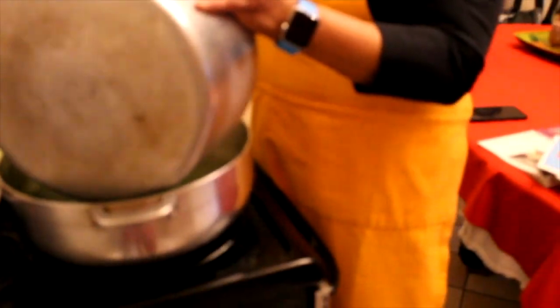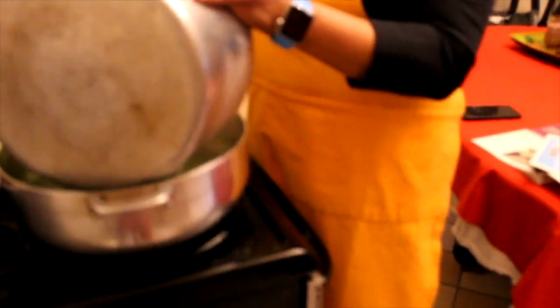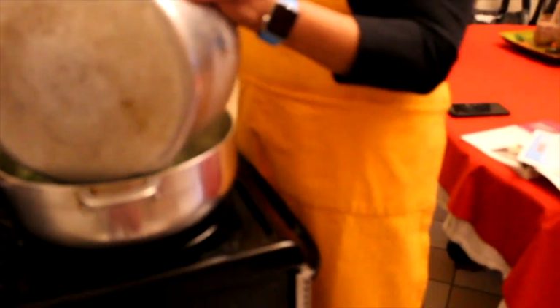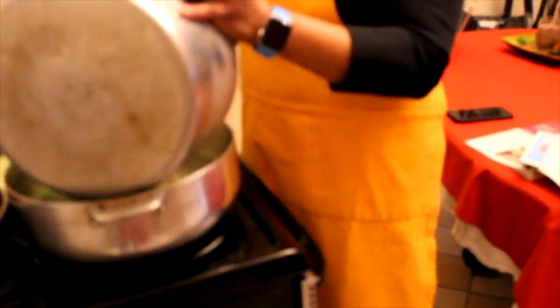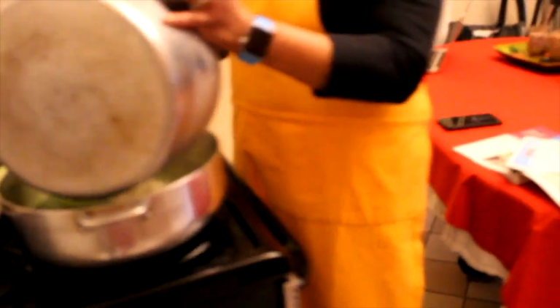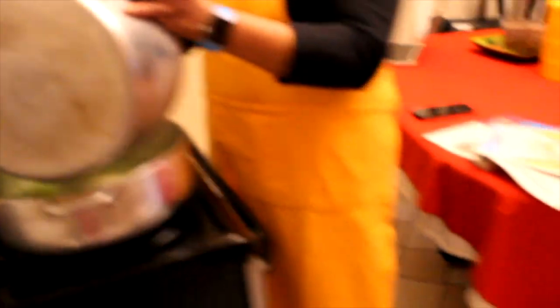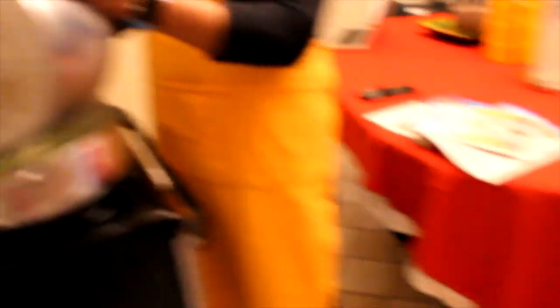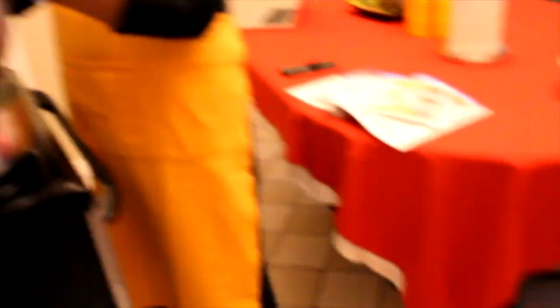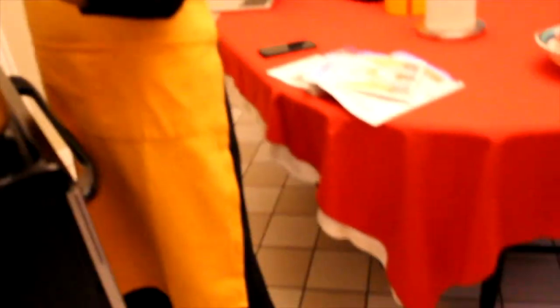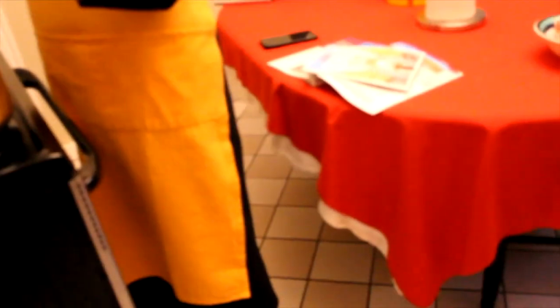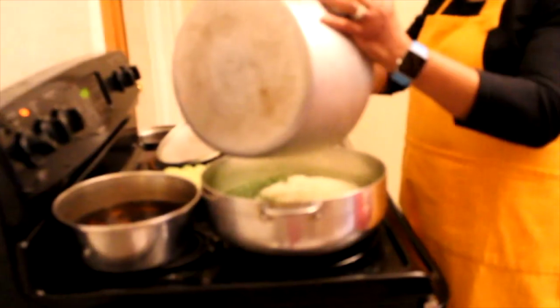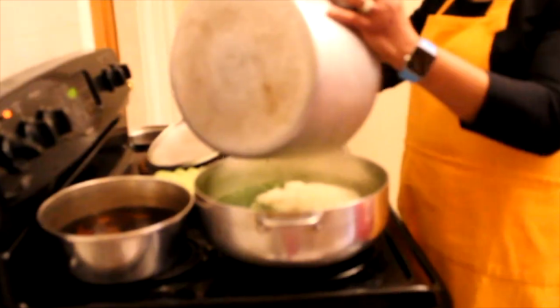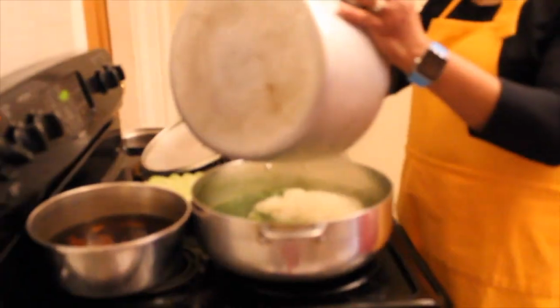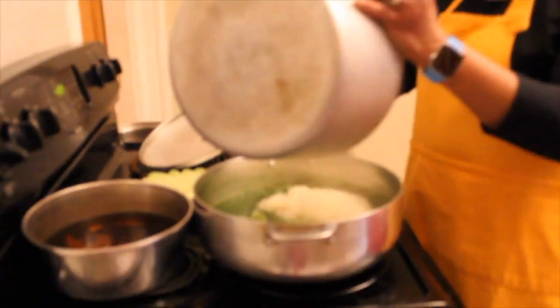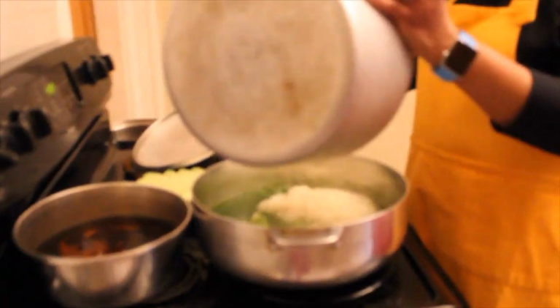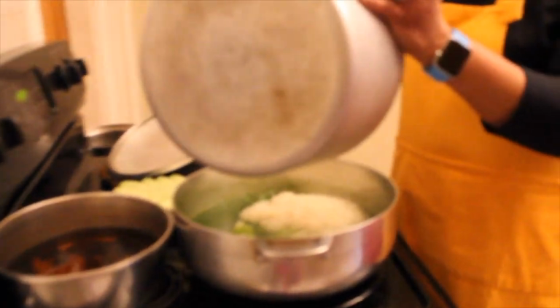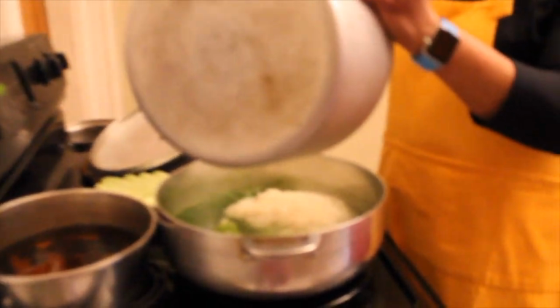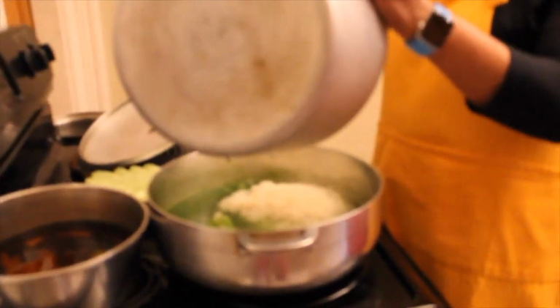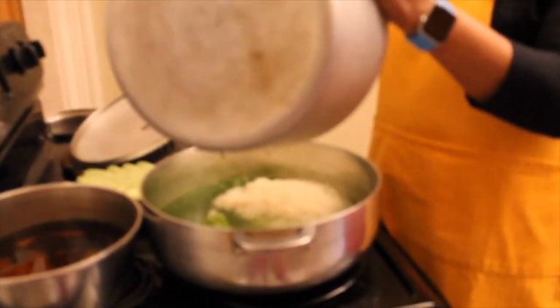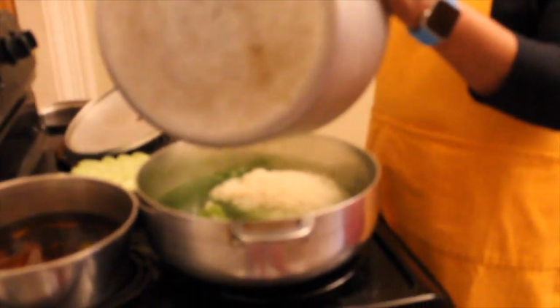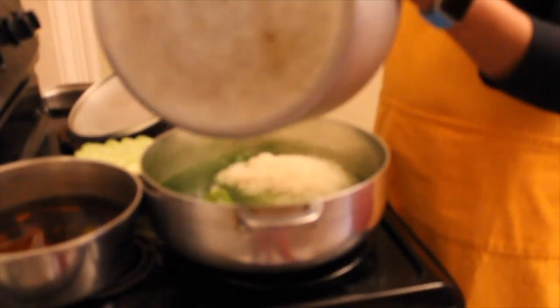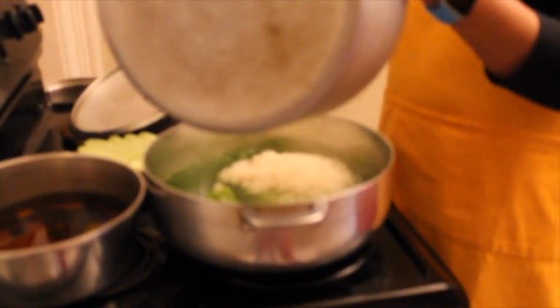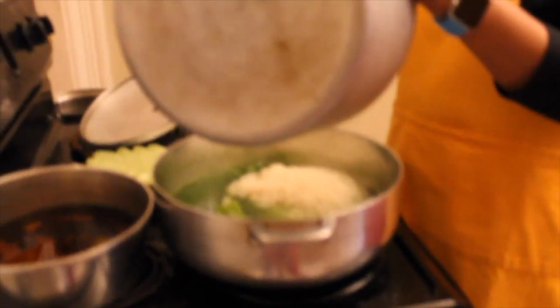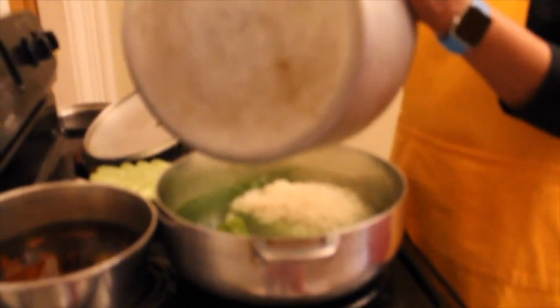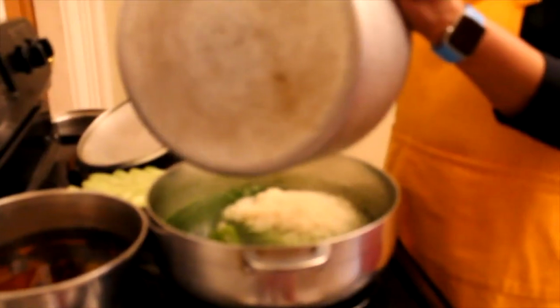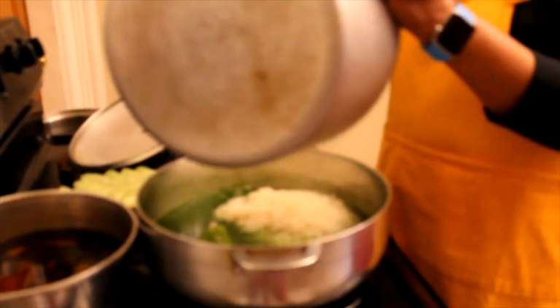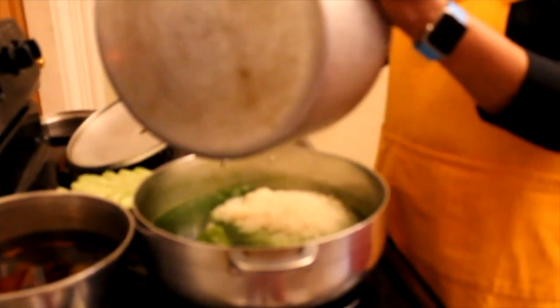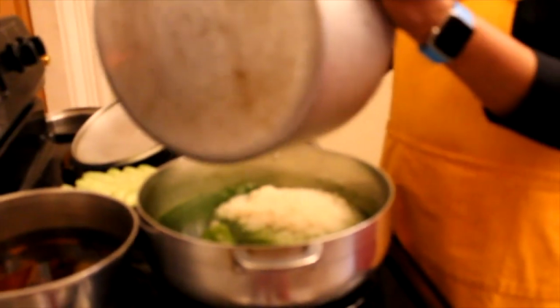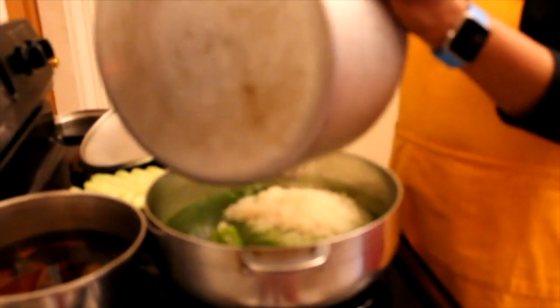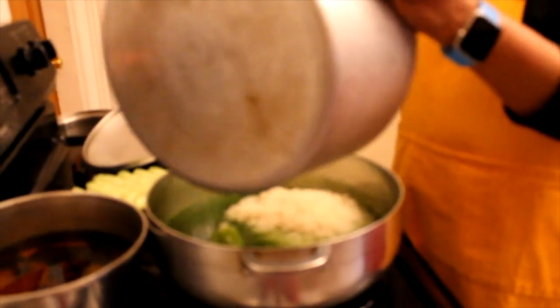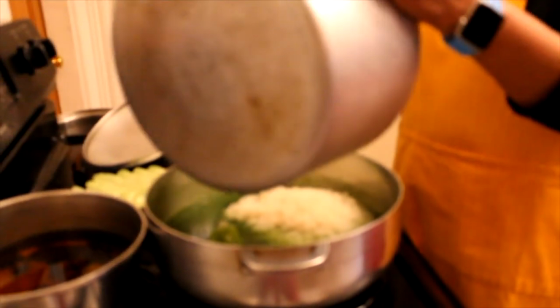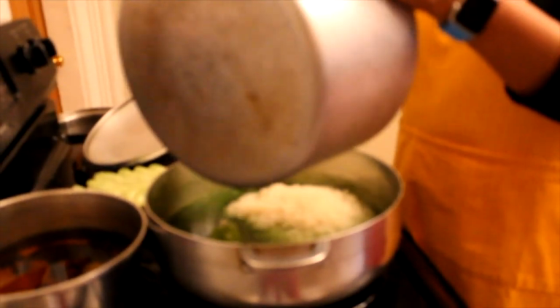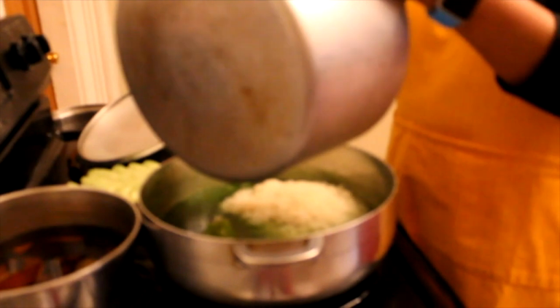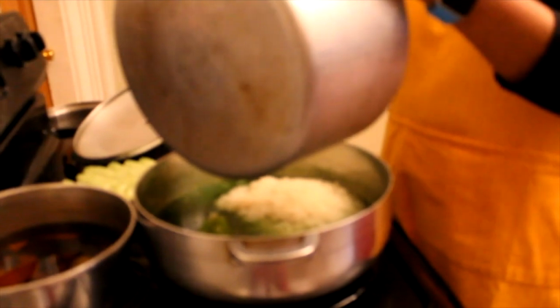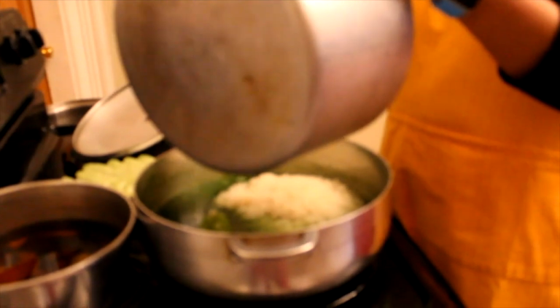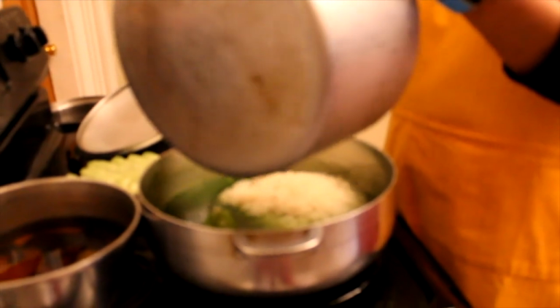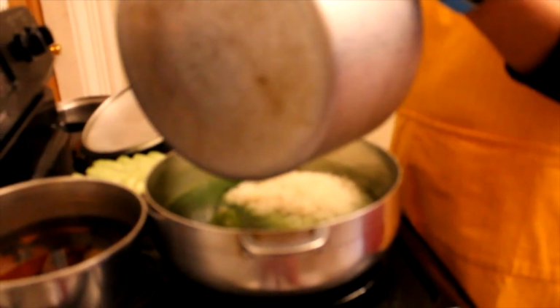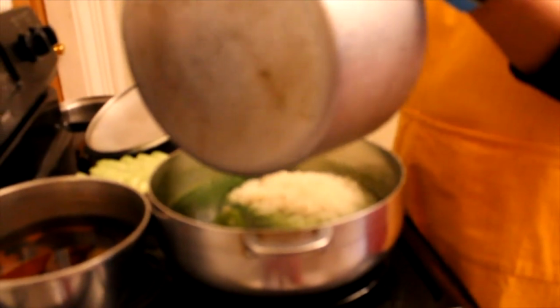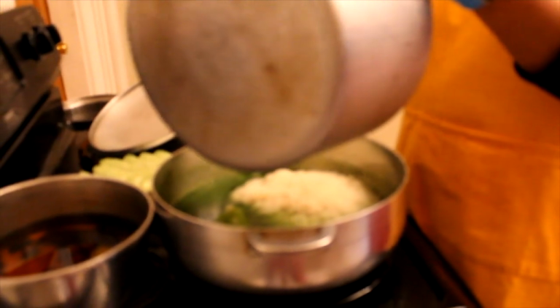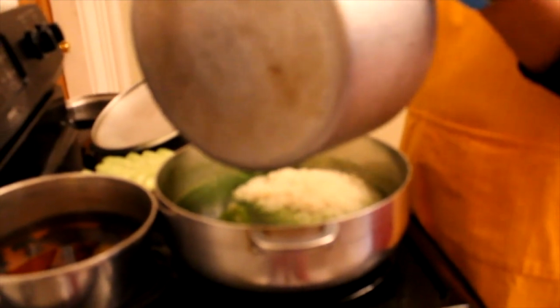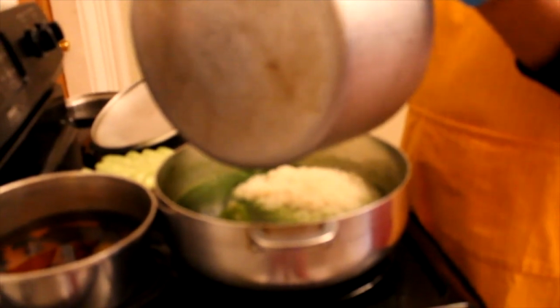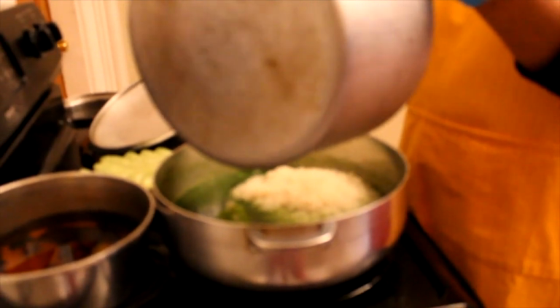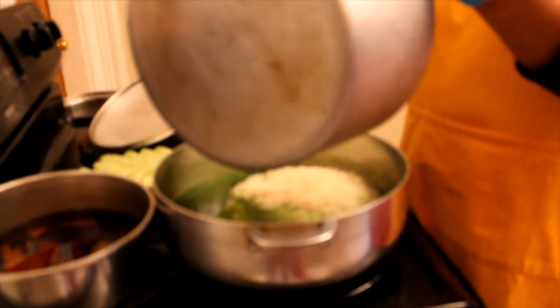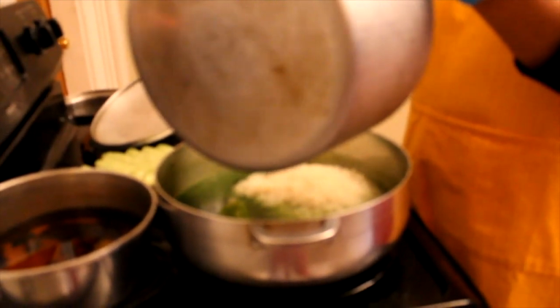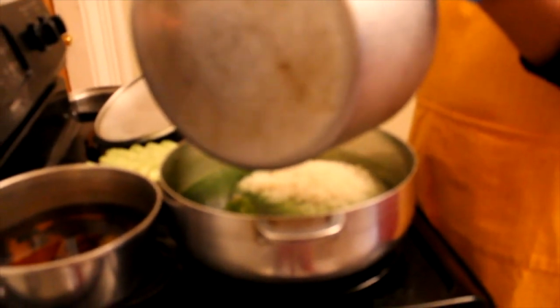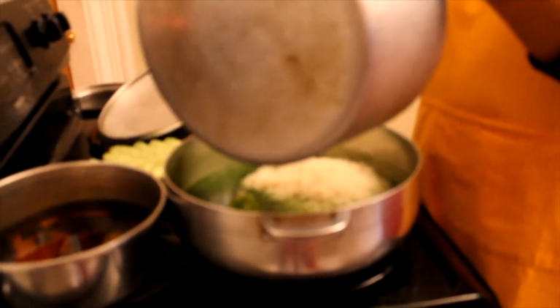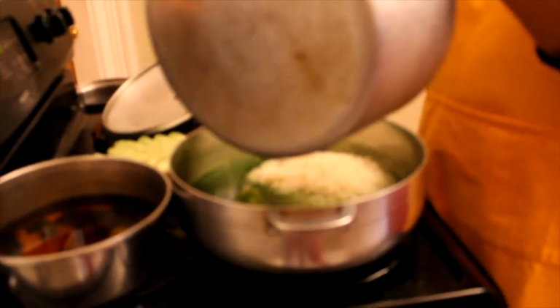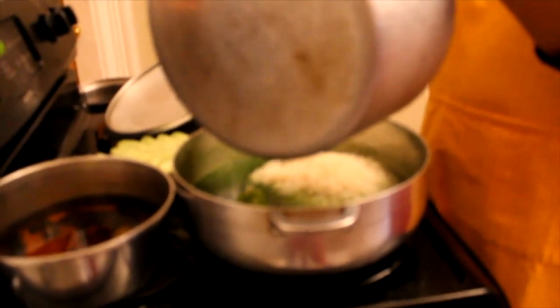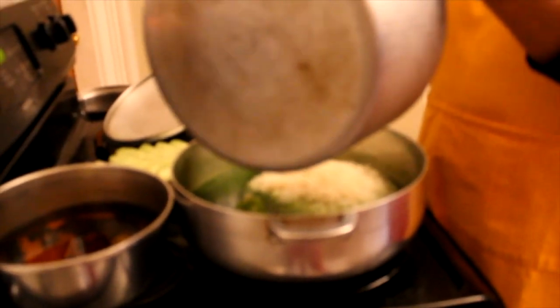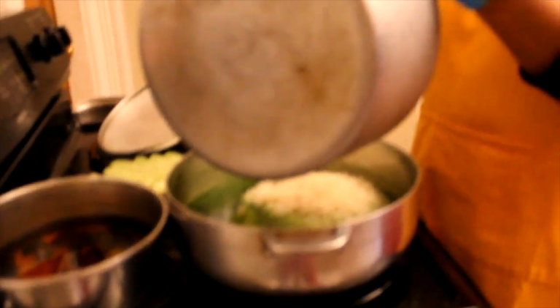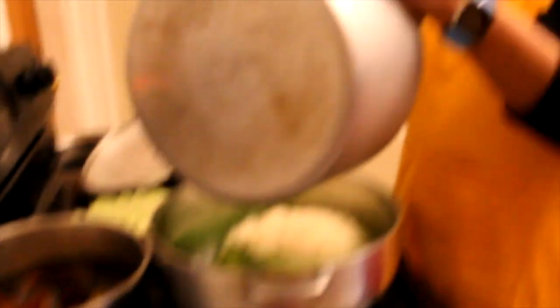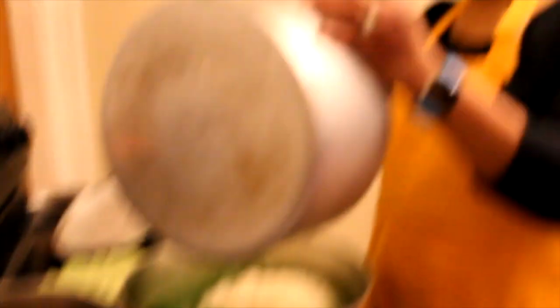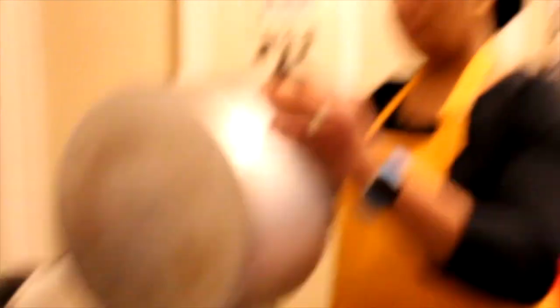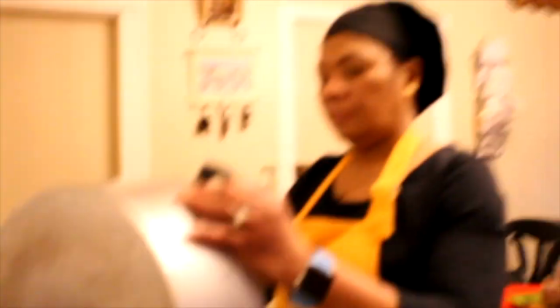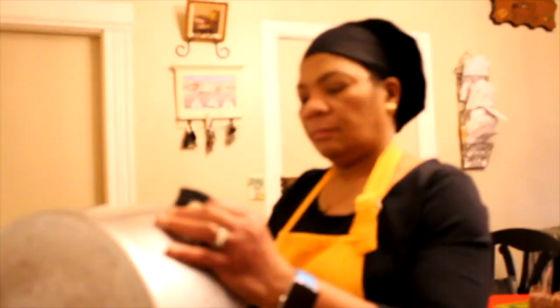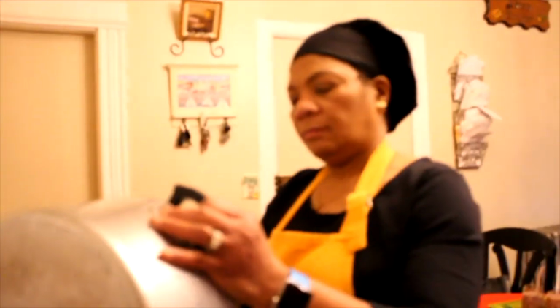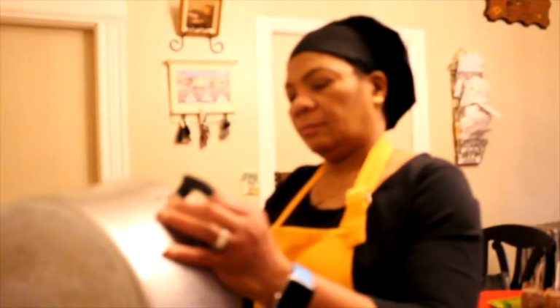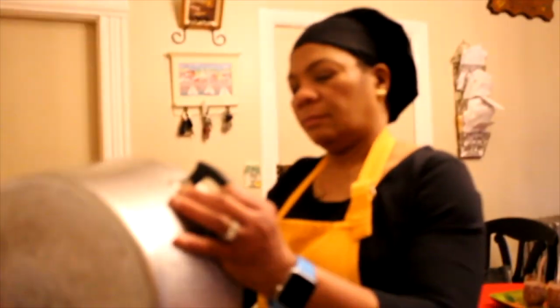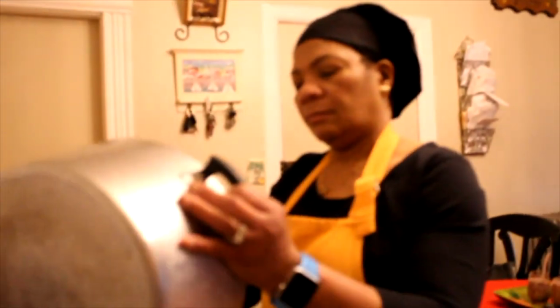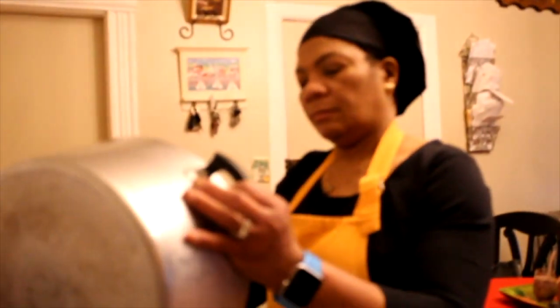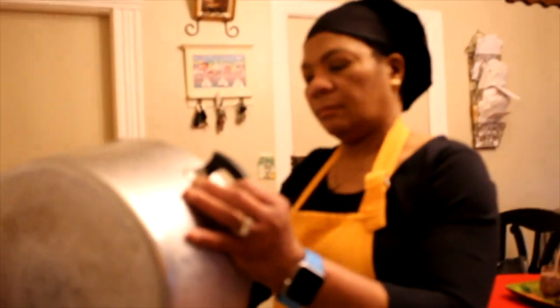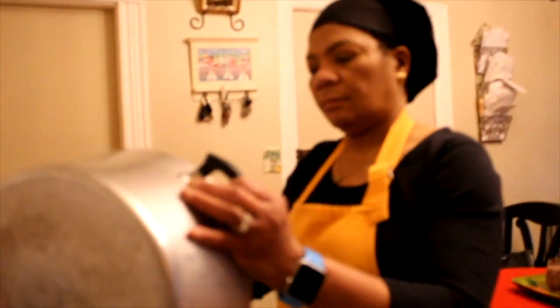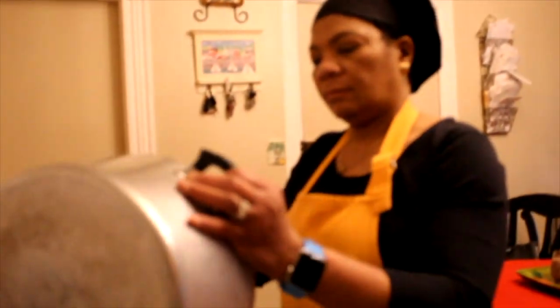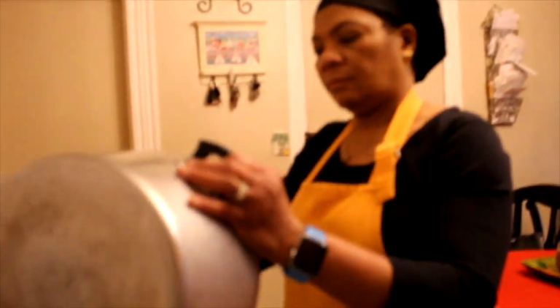Once the water boils, you can add your white rice to it and then you want to mix it thoroughly.